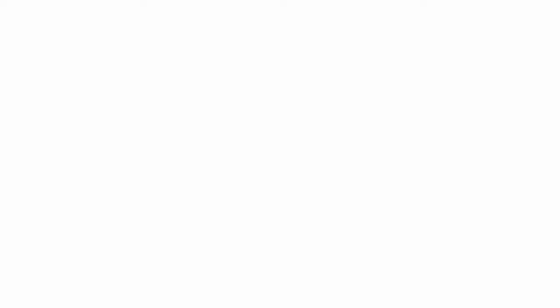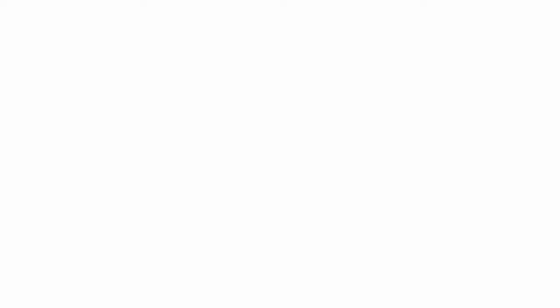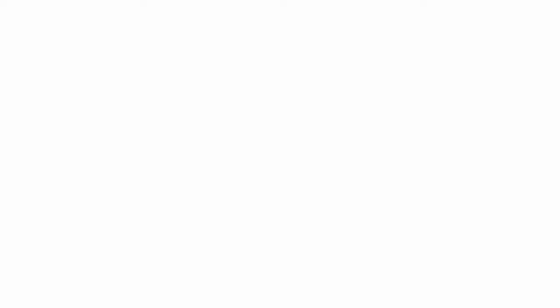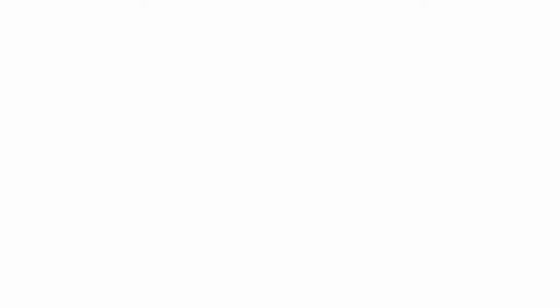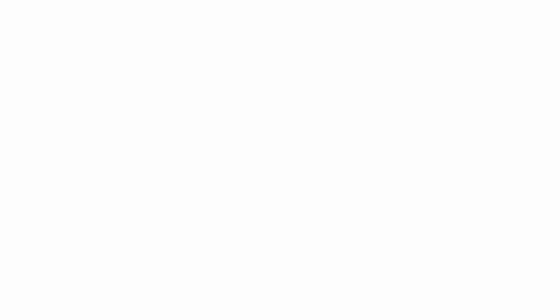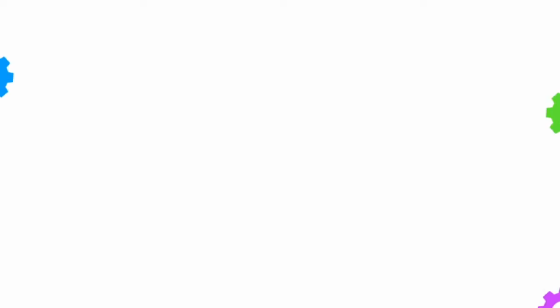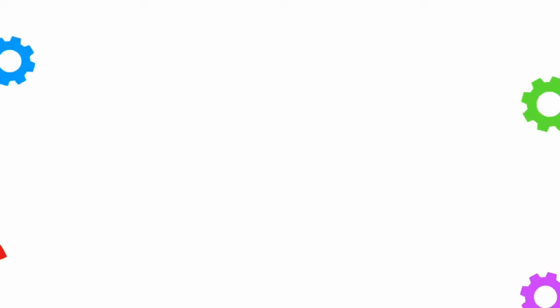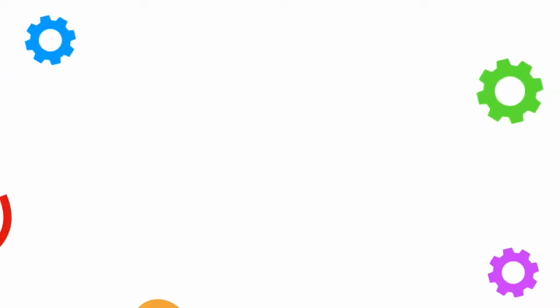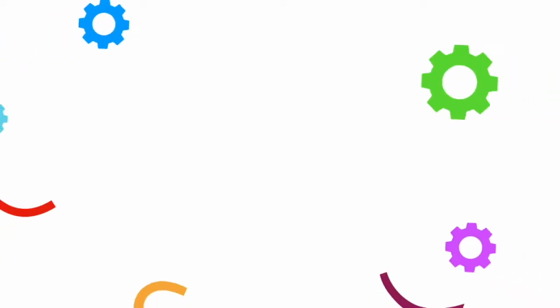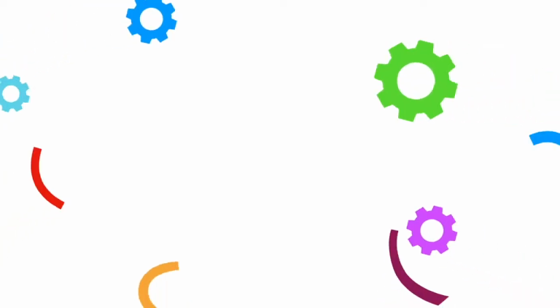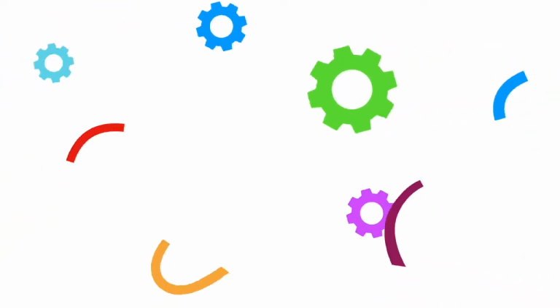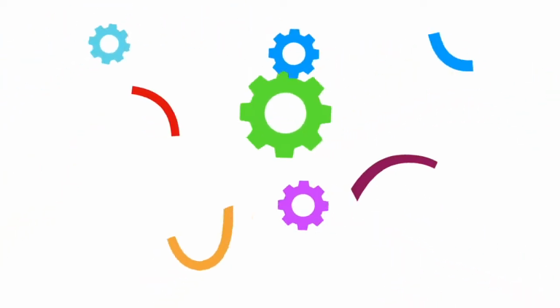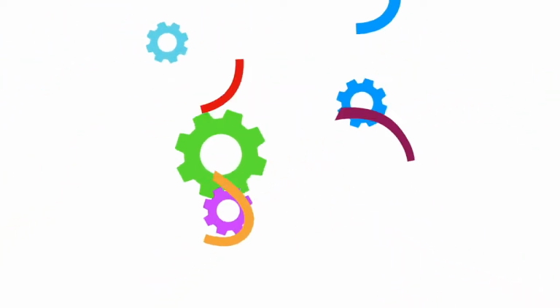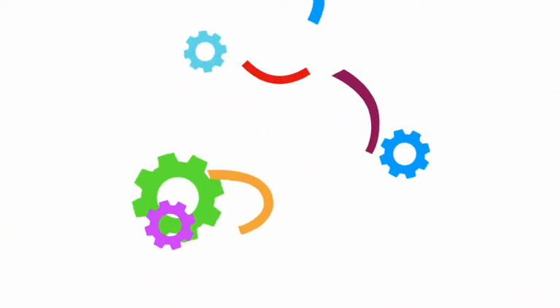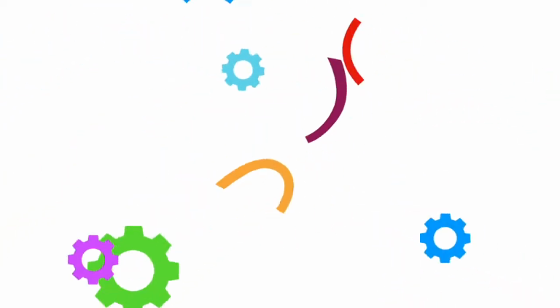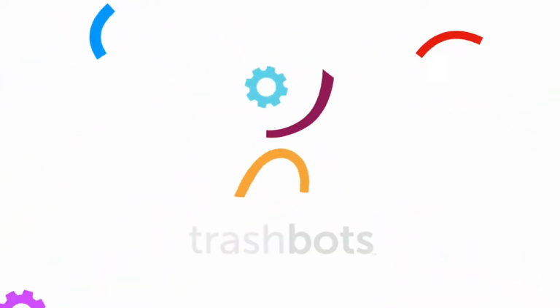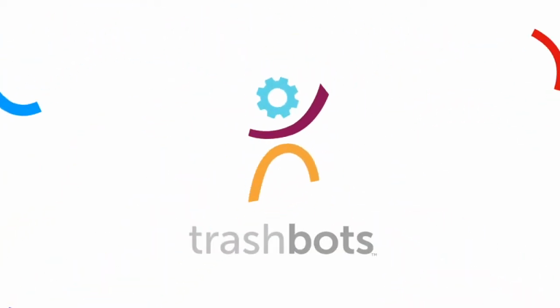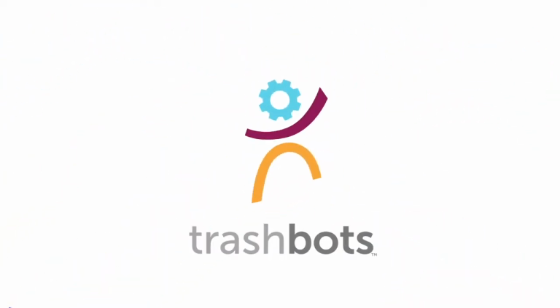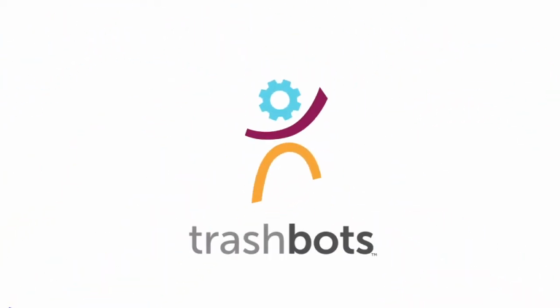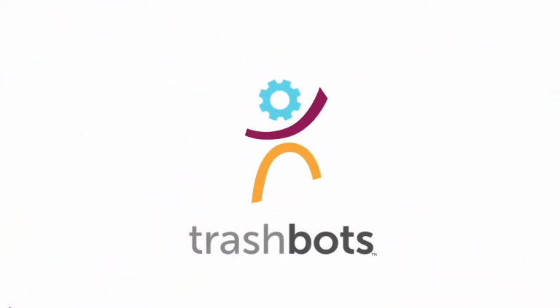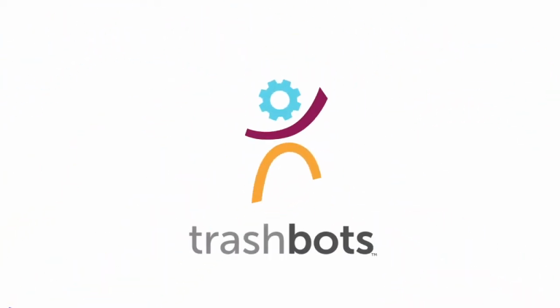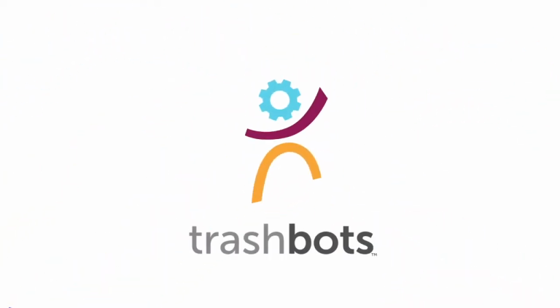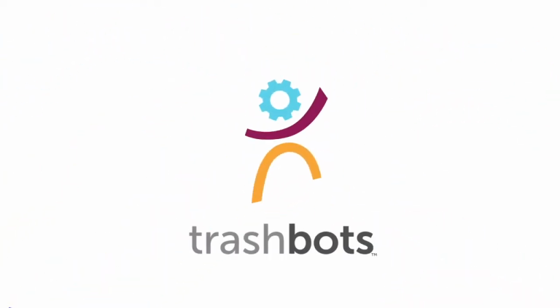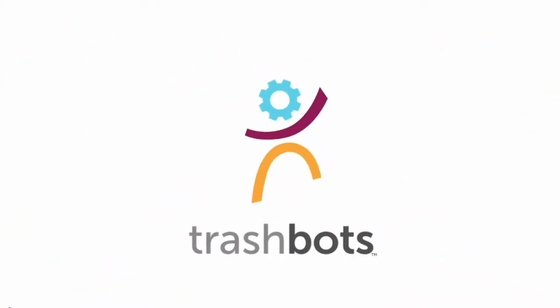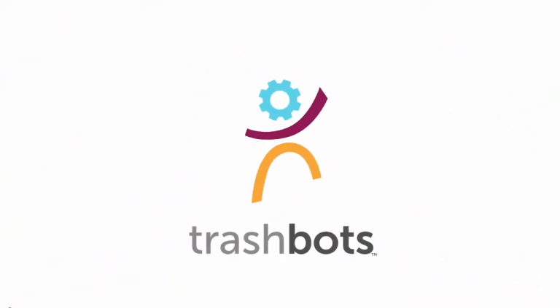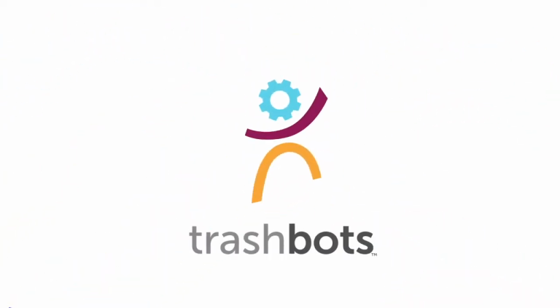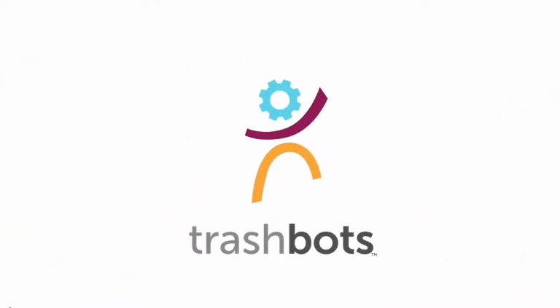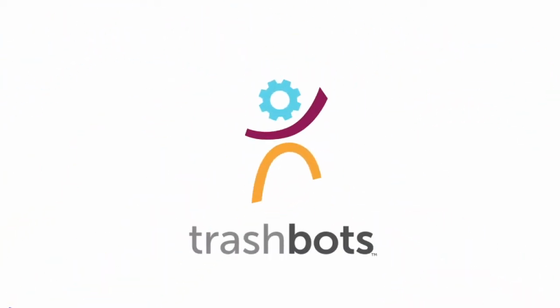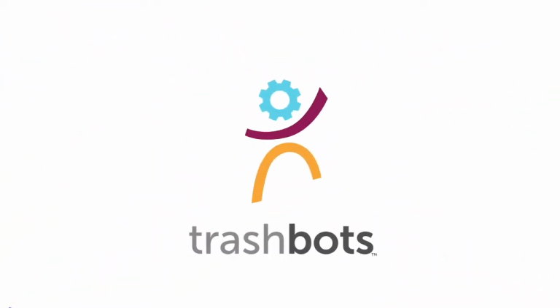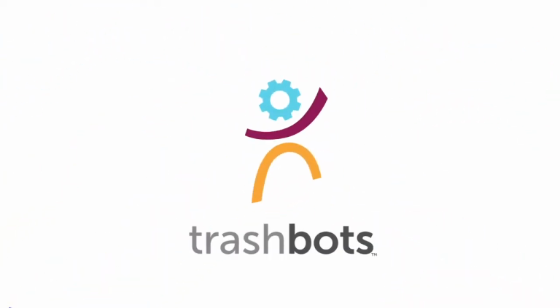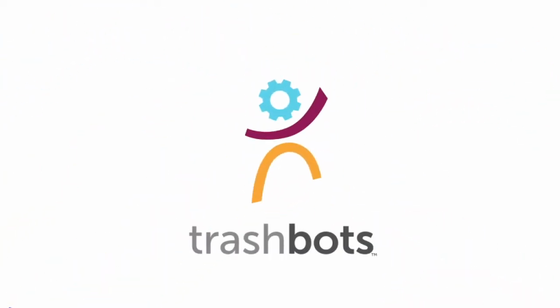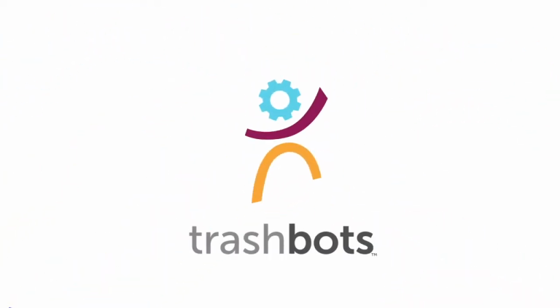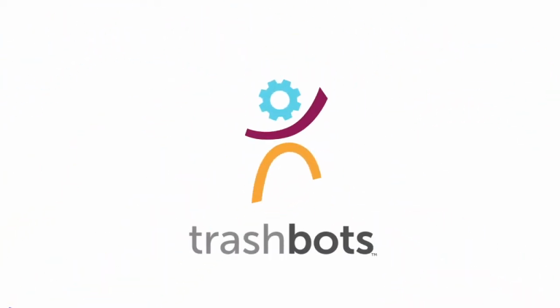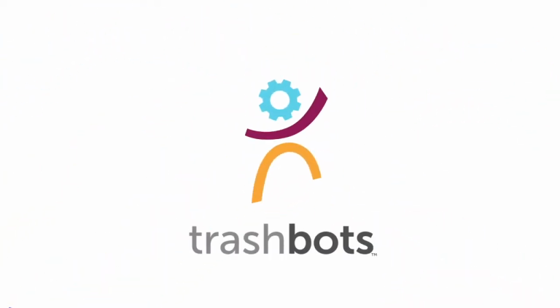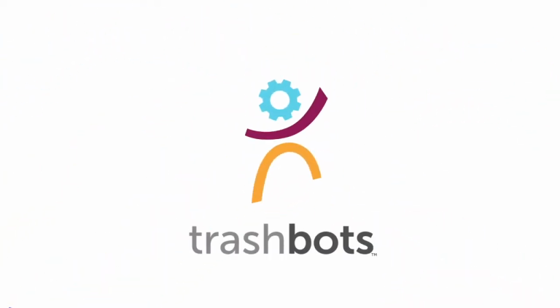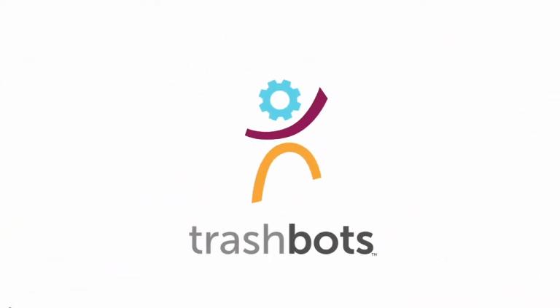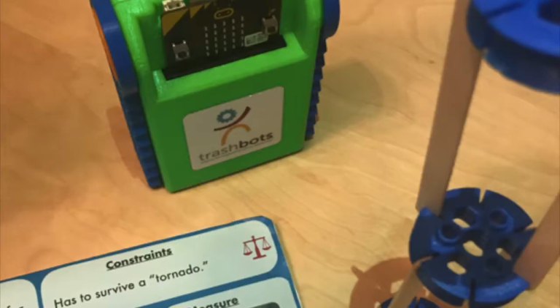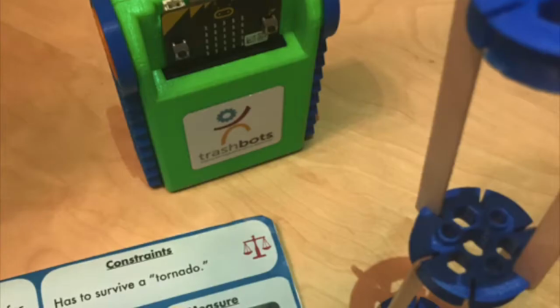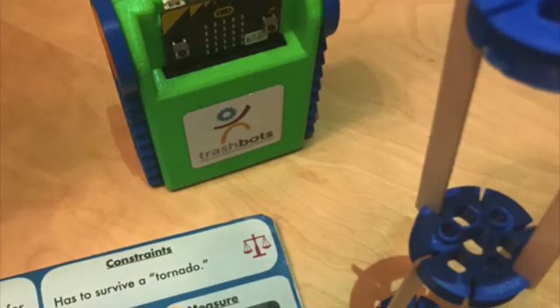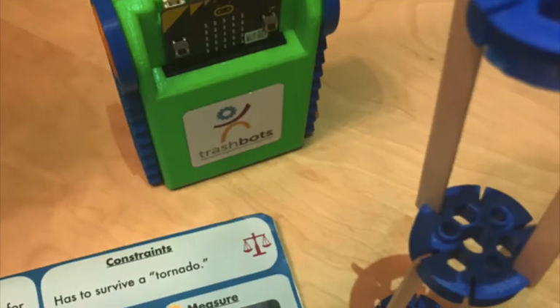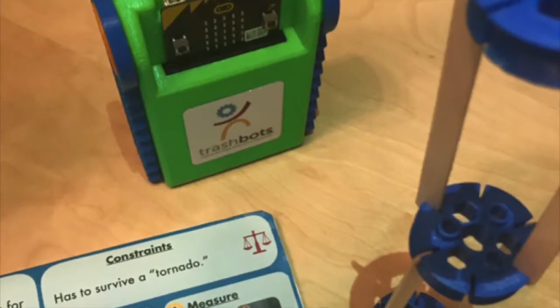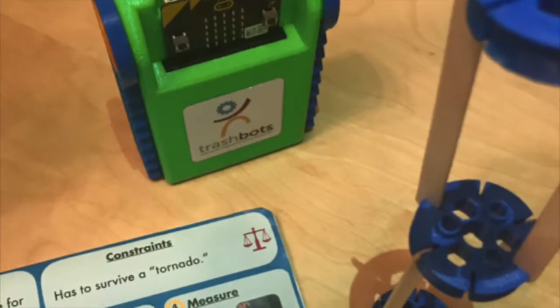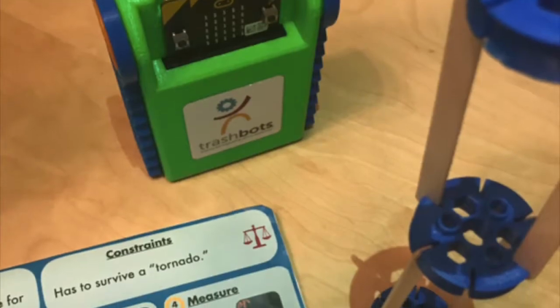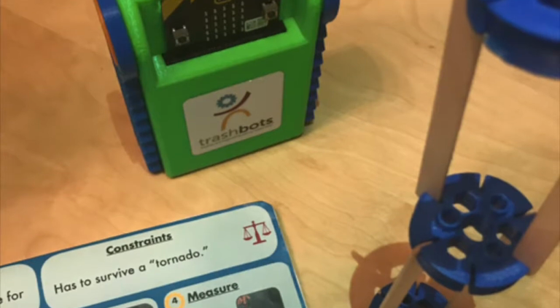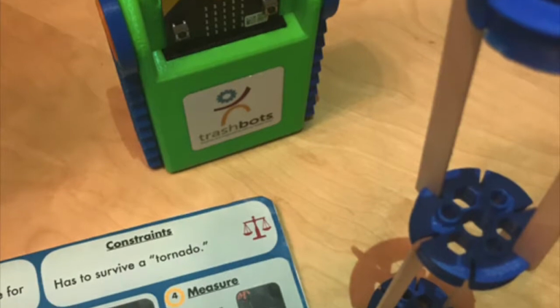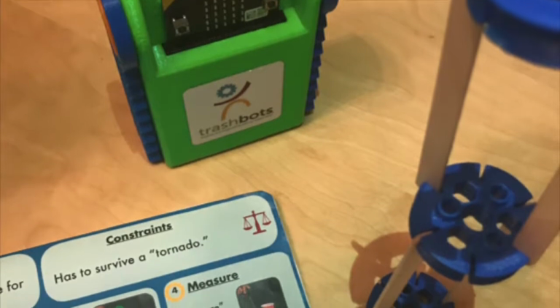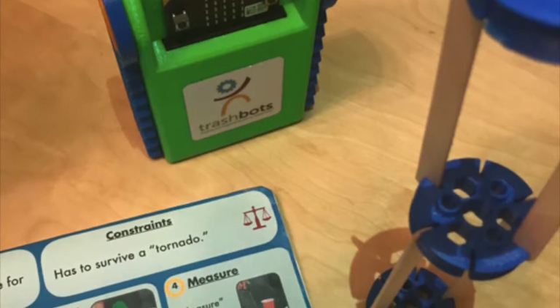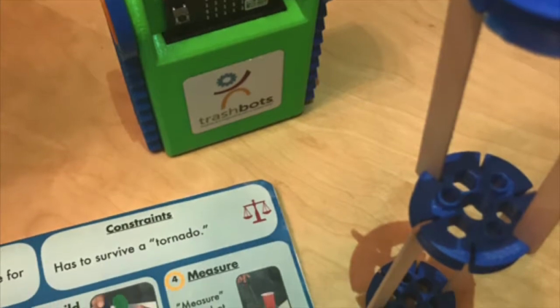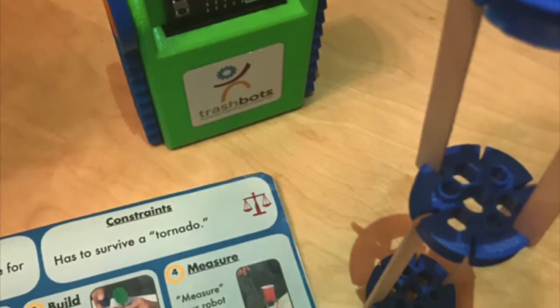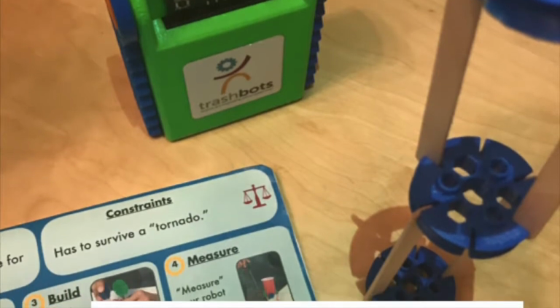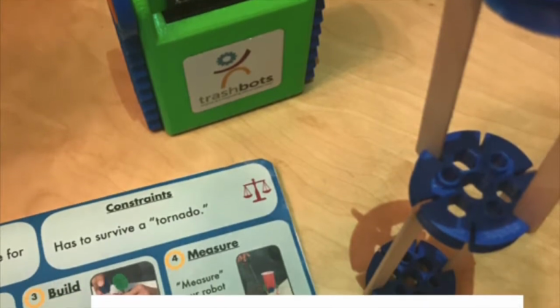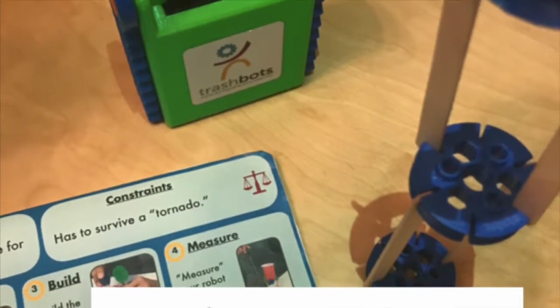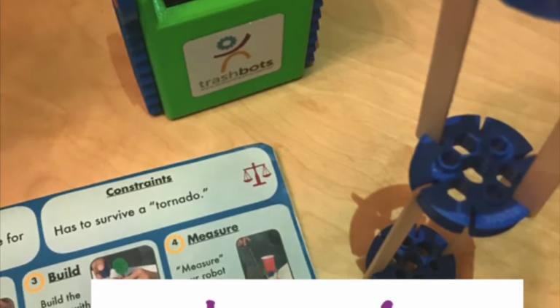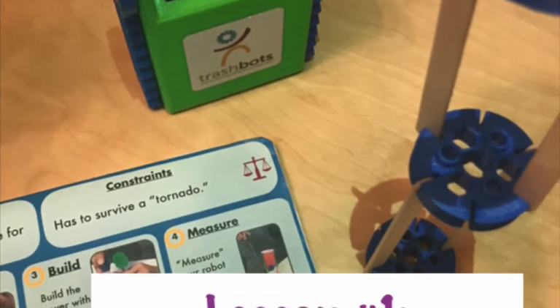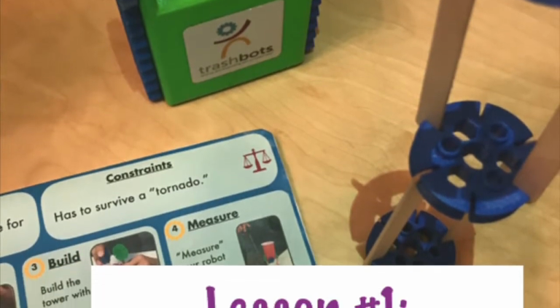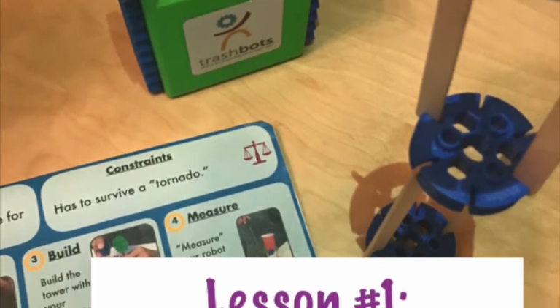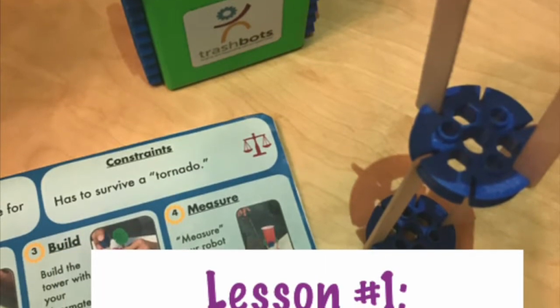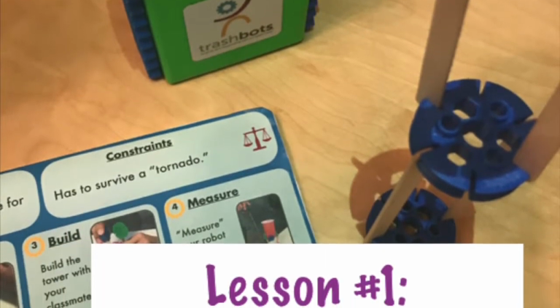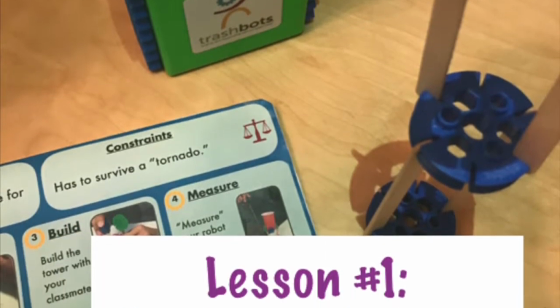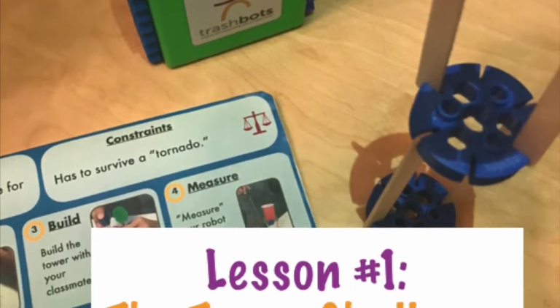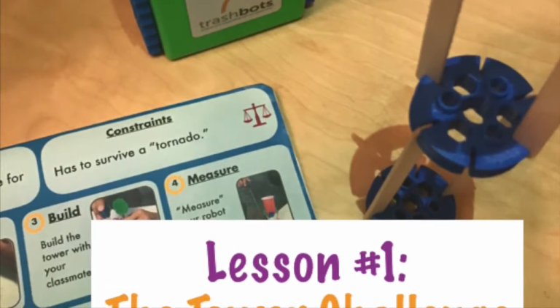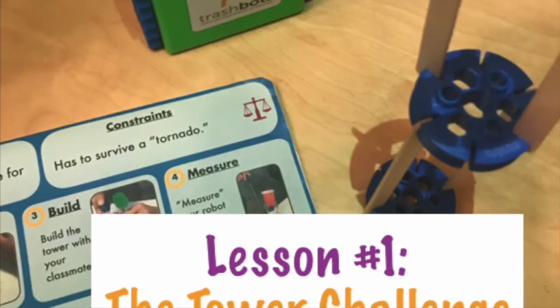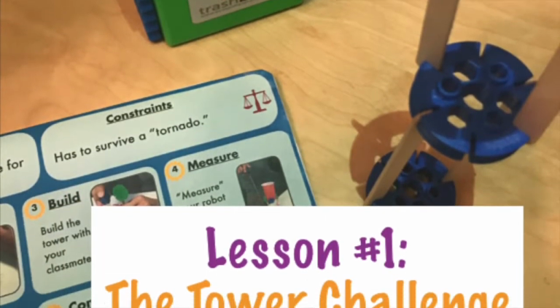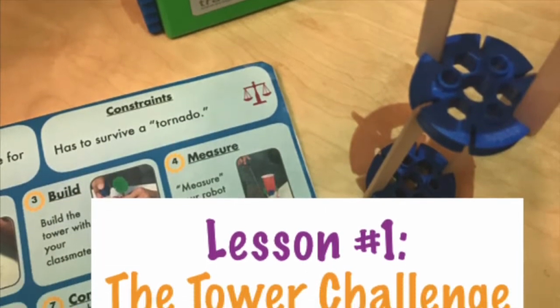In this video, brought to you by Trashbots, we will walk through Challenge Card 1, the Tower Challenge. Using this challenge, we will learn the engineering process.